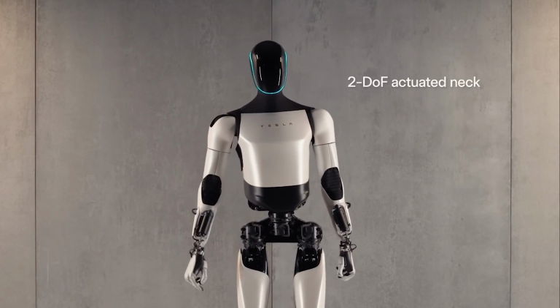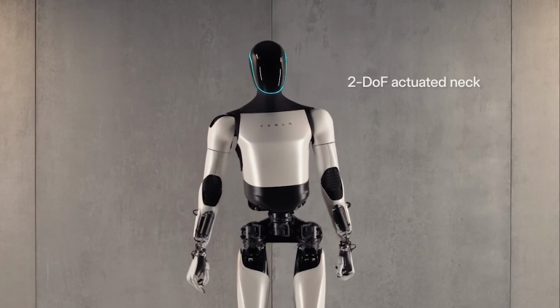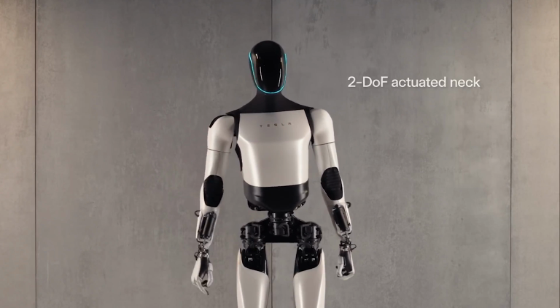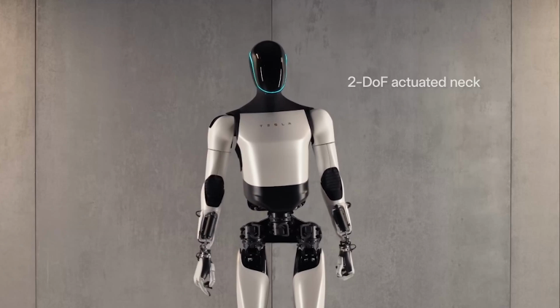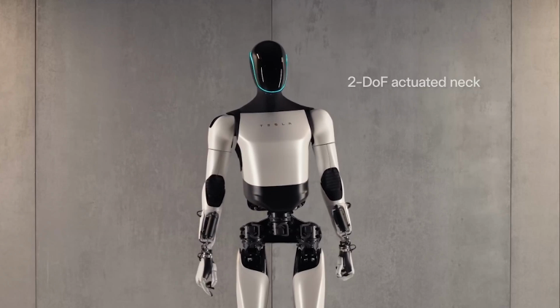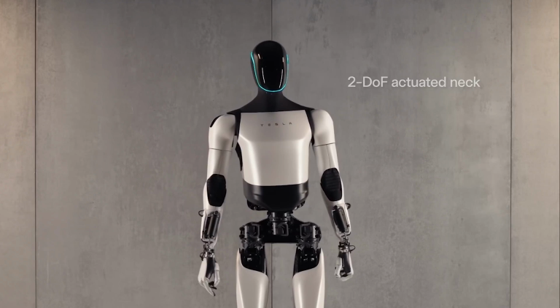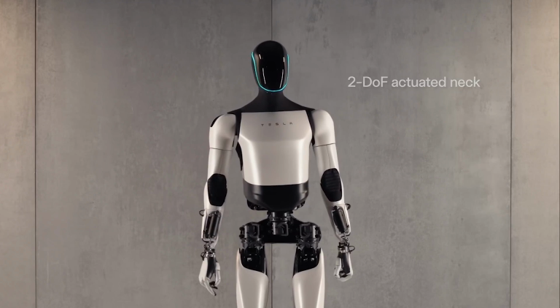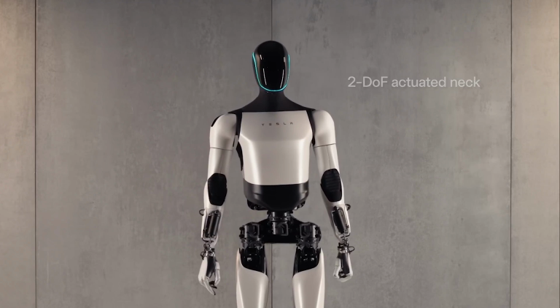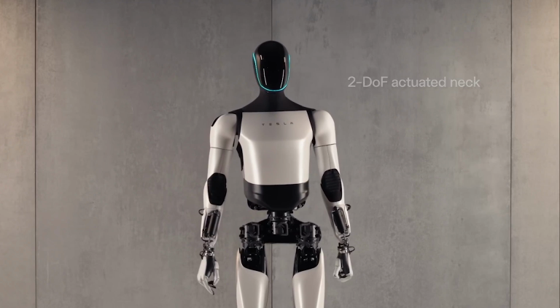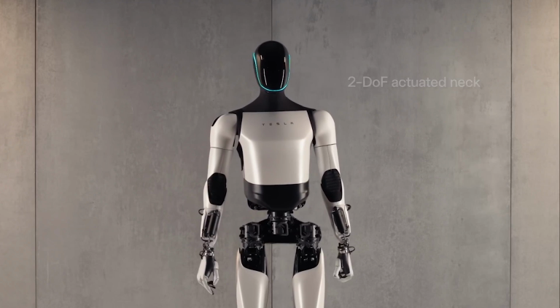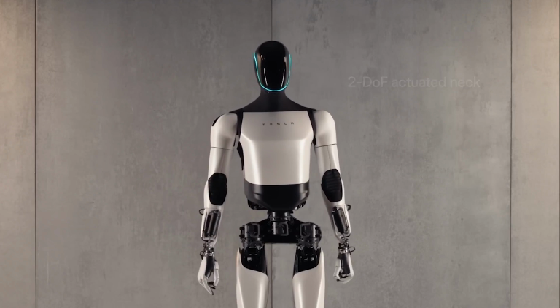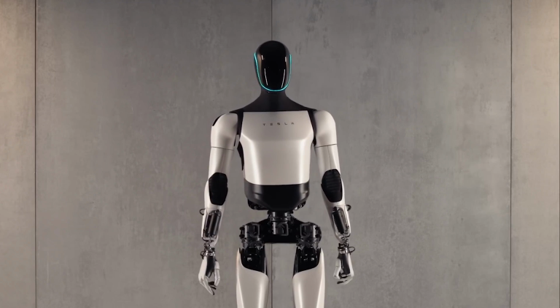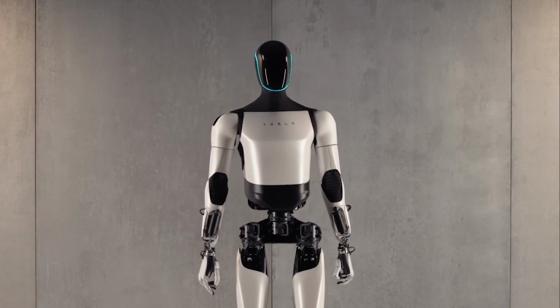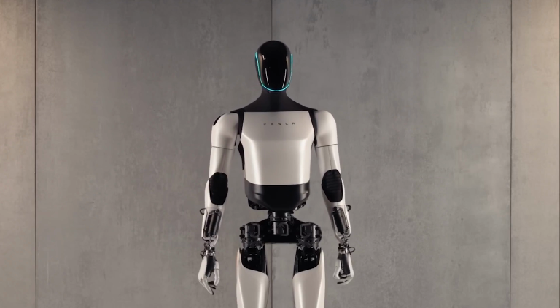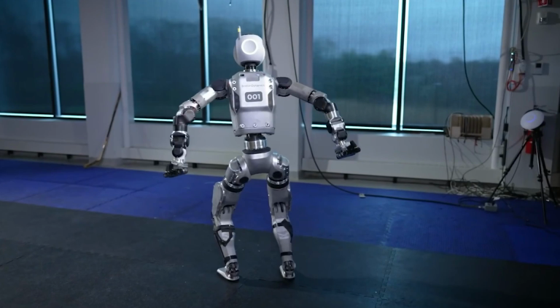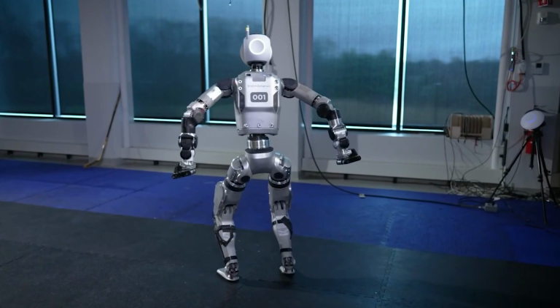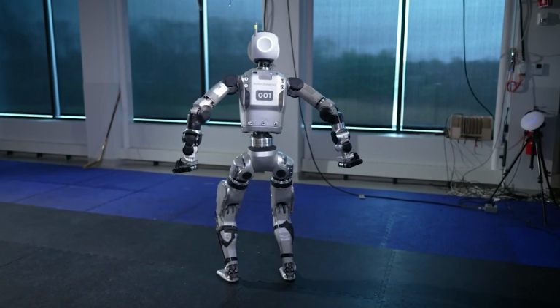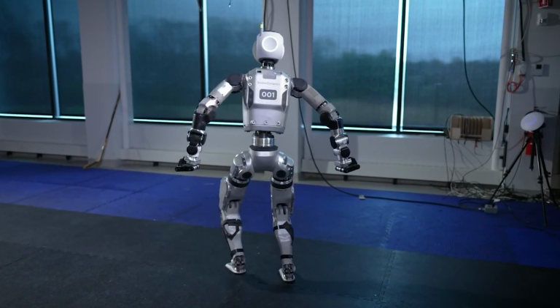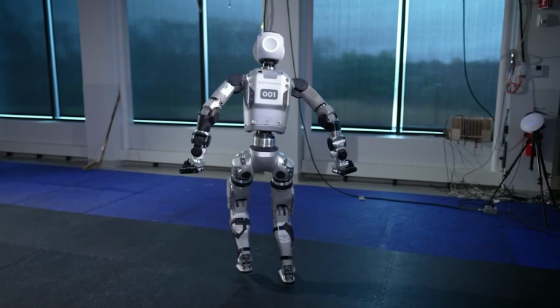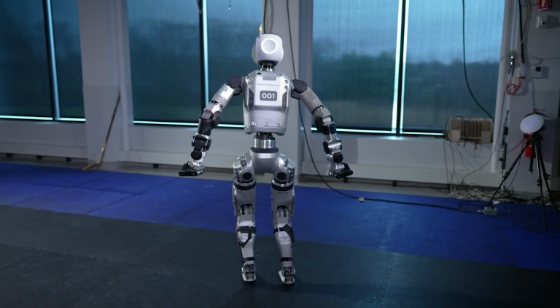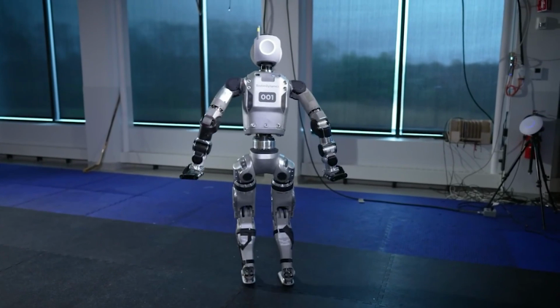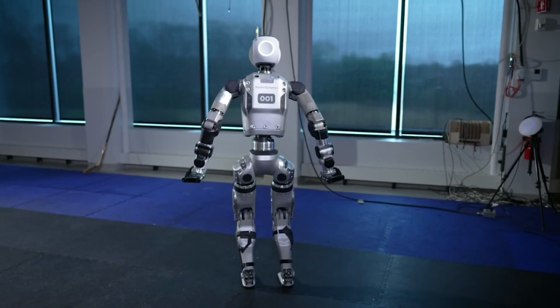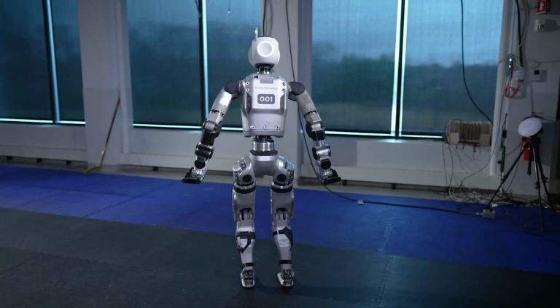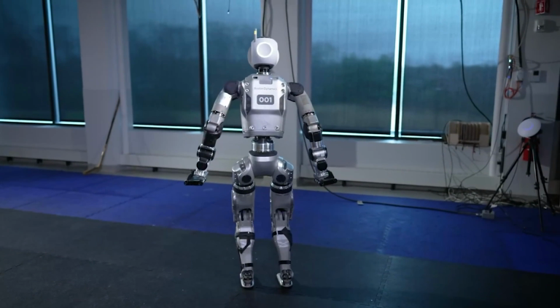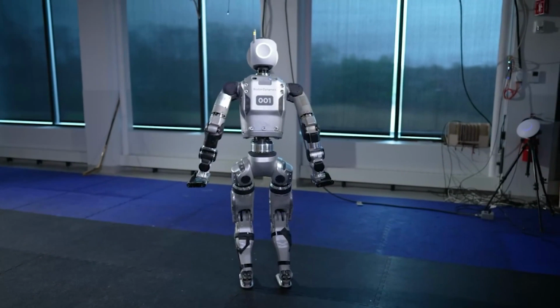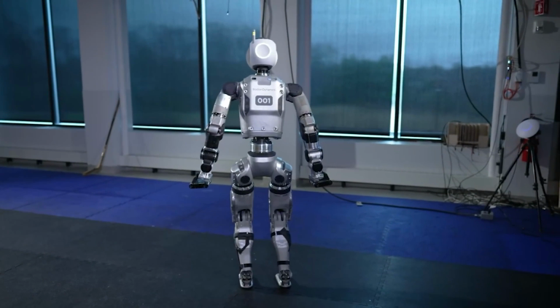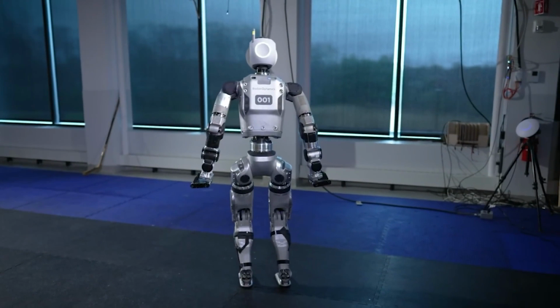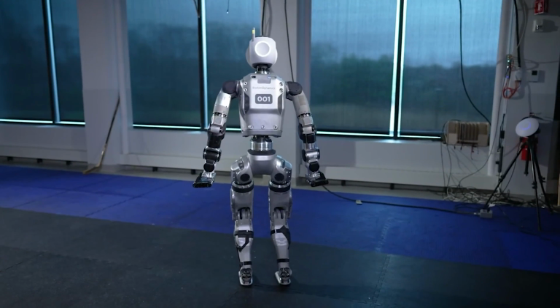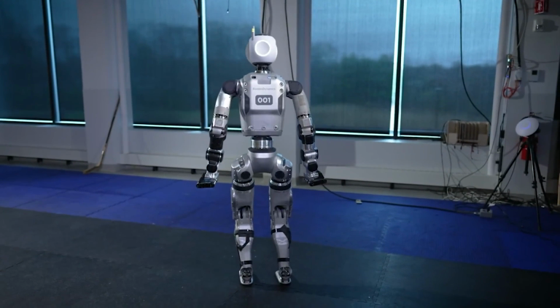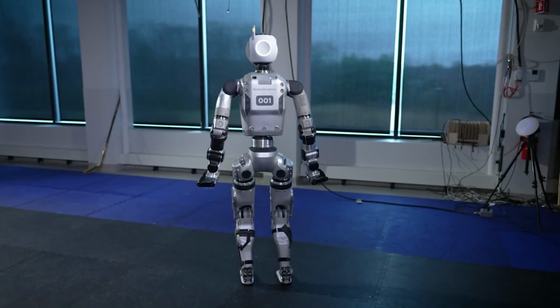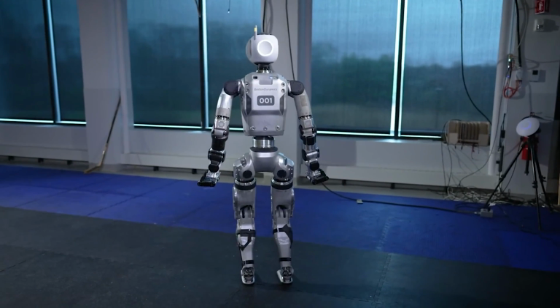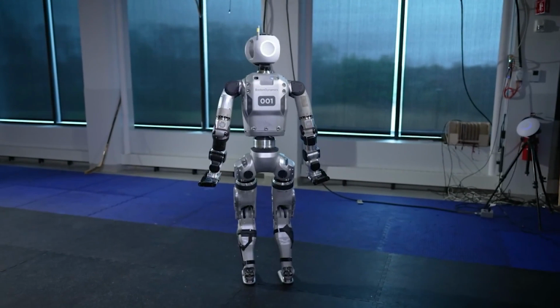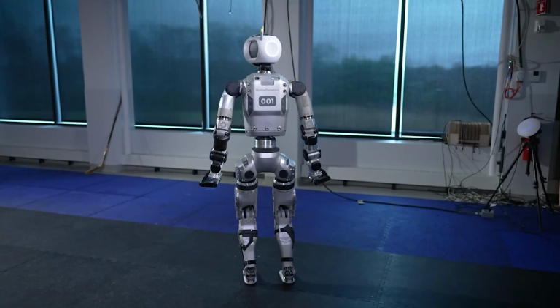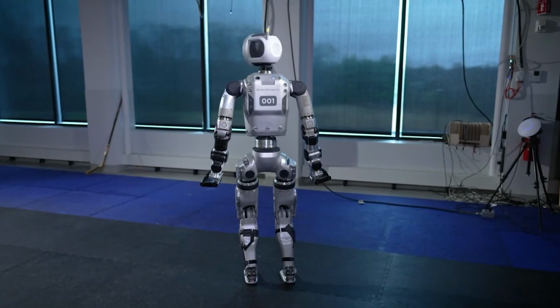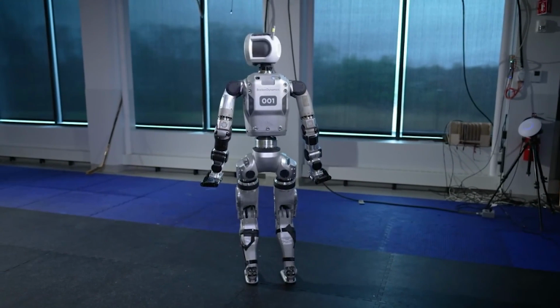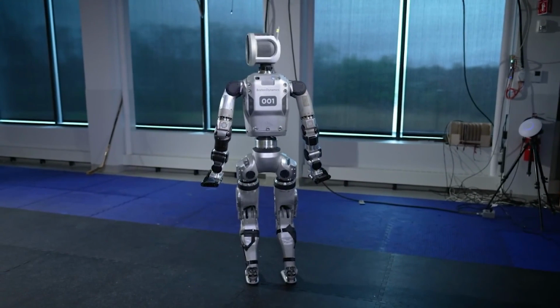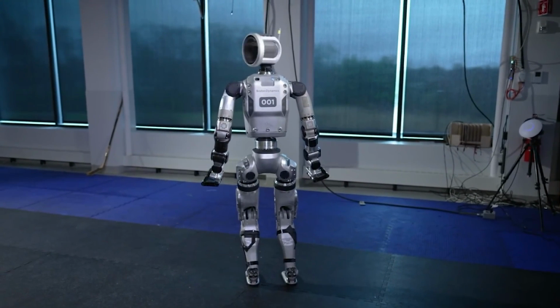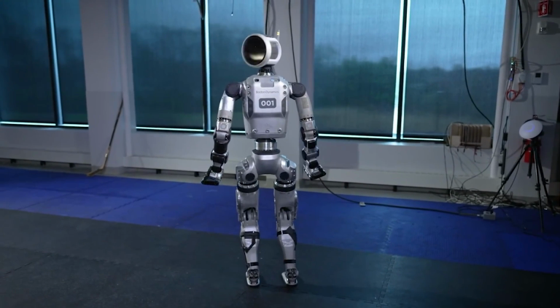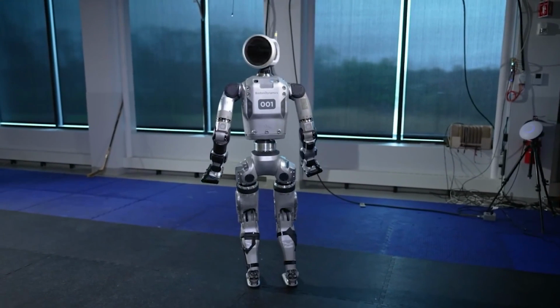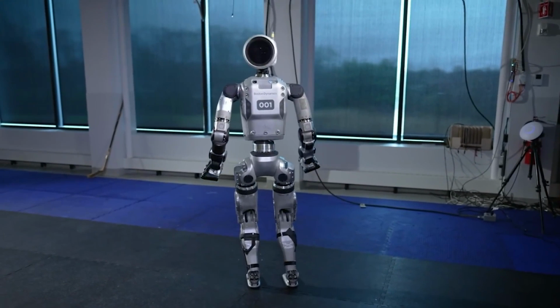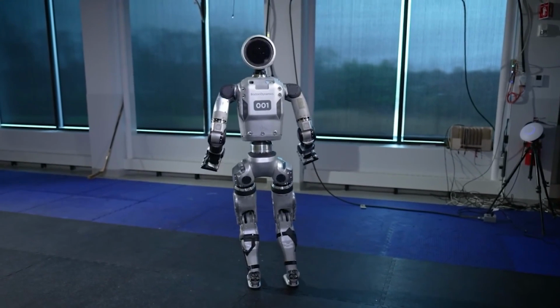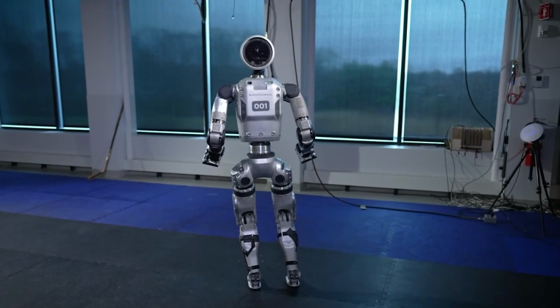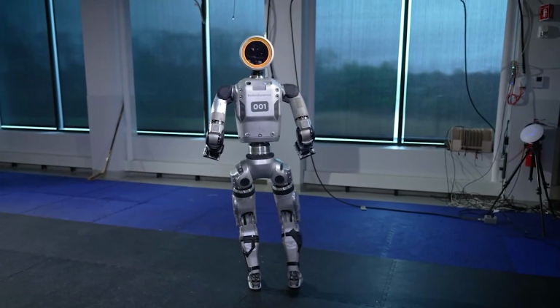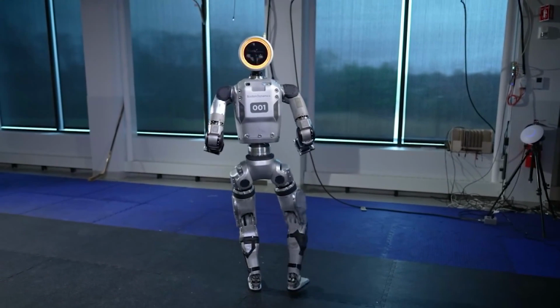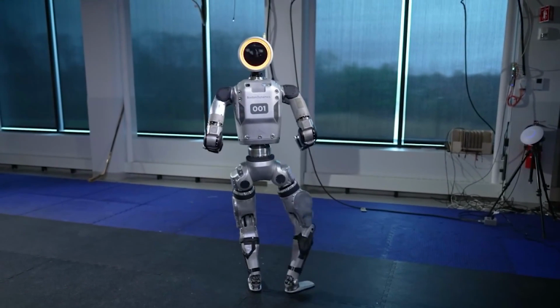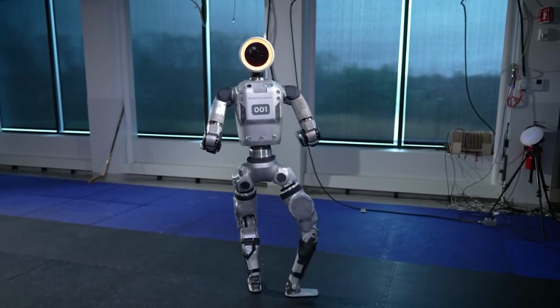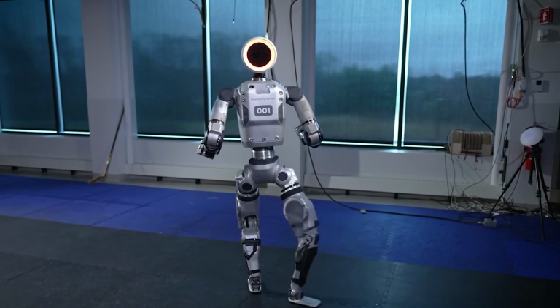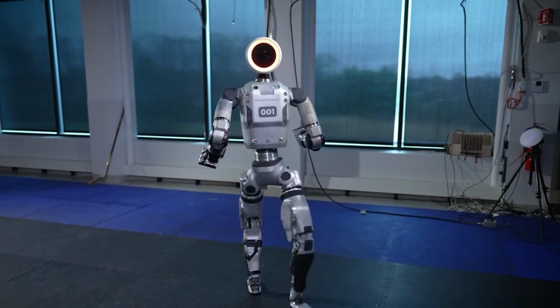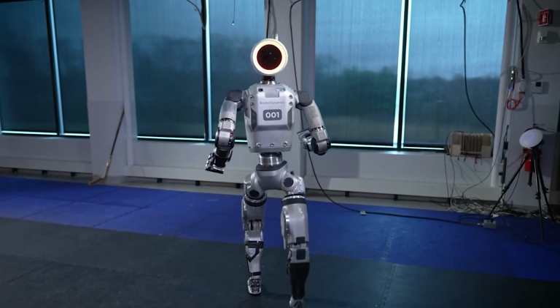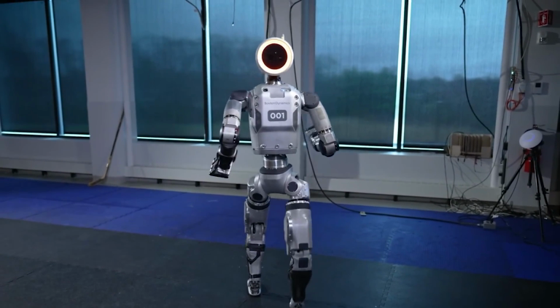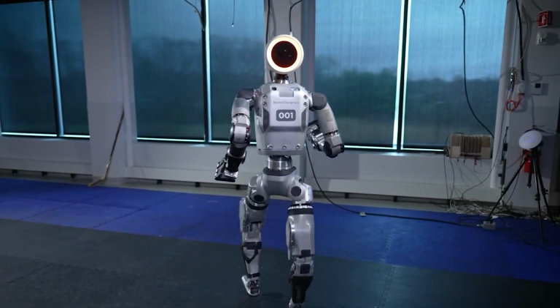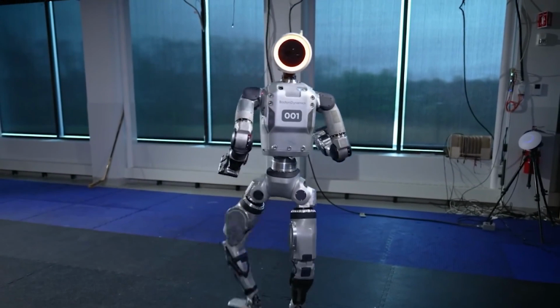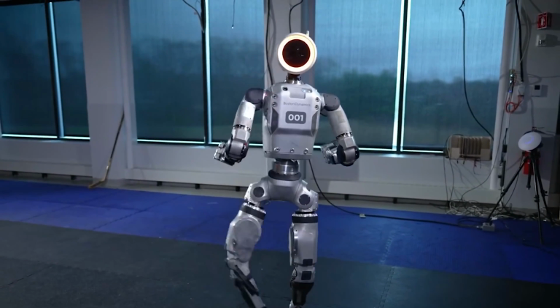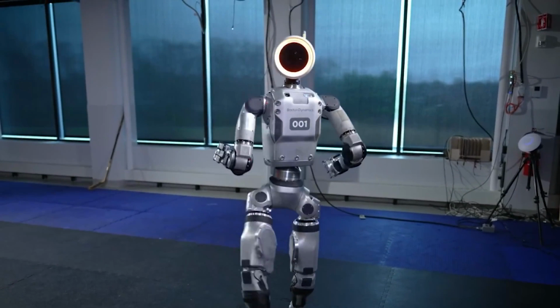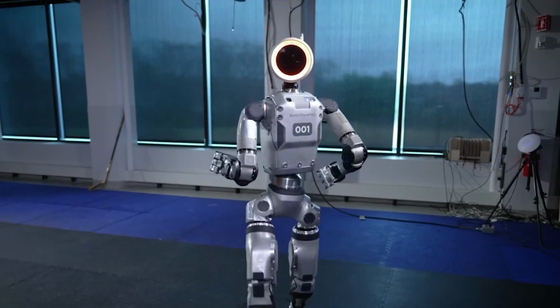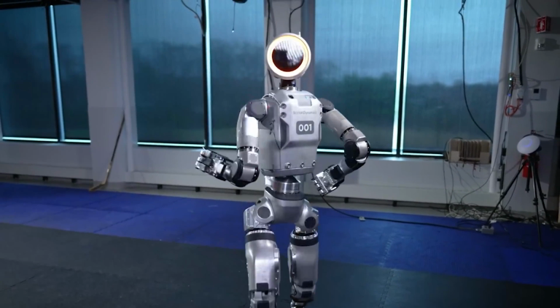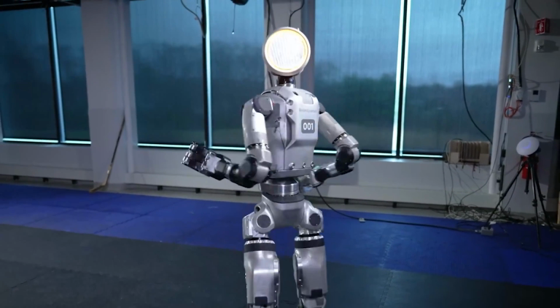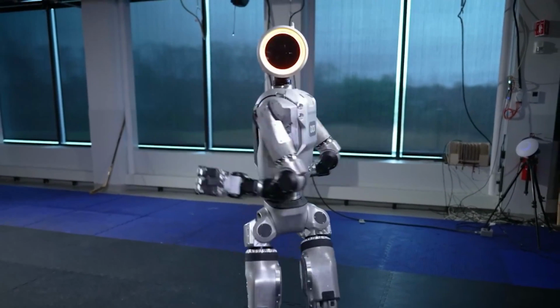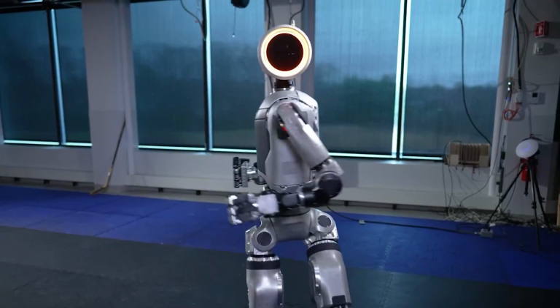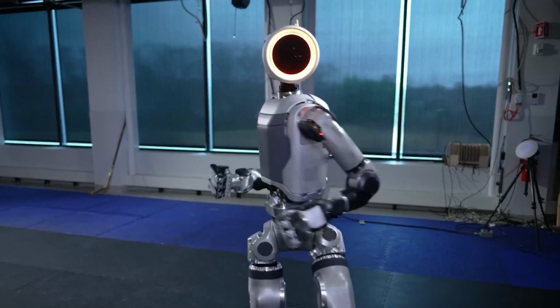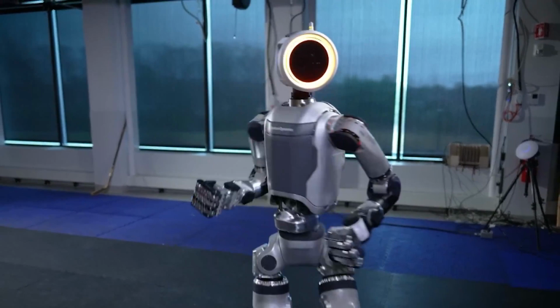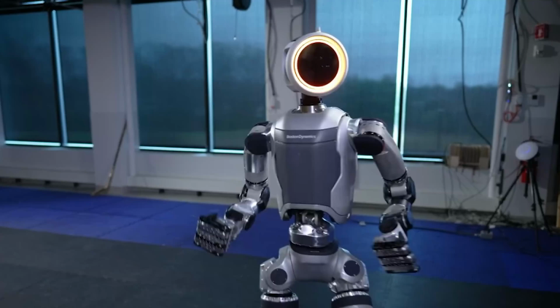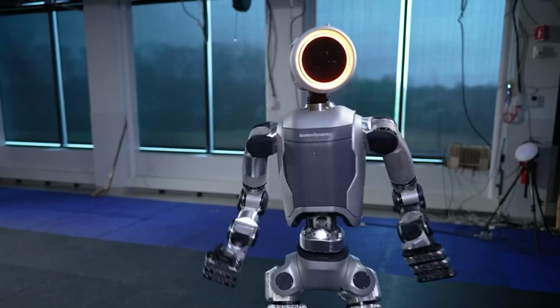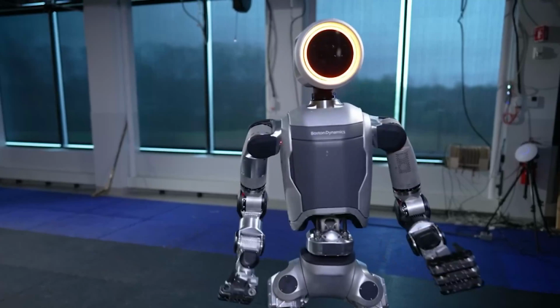So let's have an overview of all the humanoid robots and their technical stats.